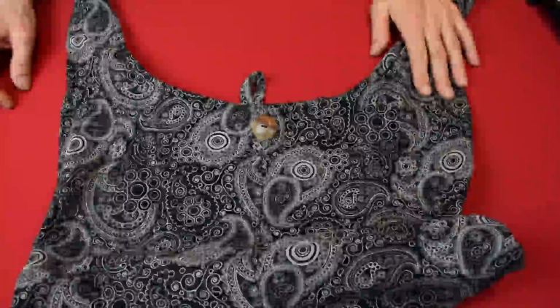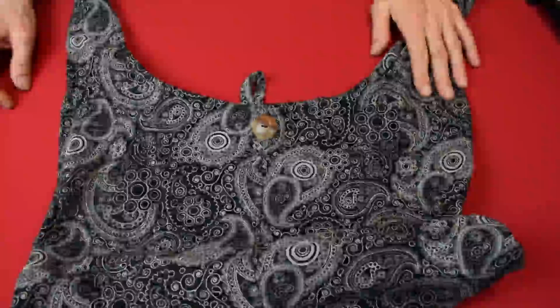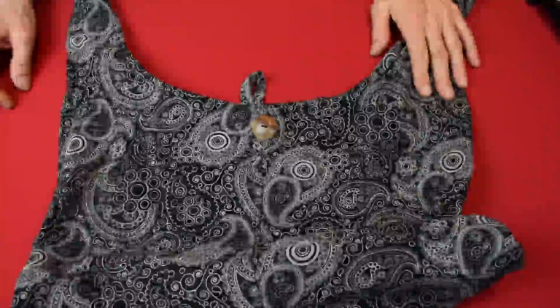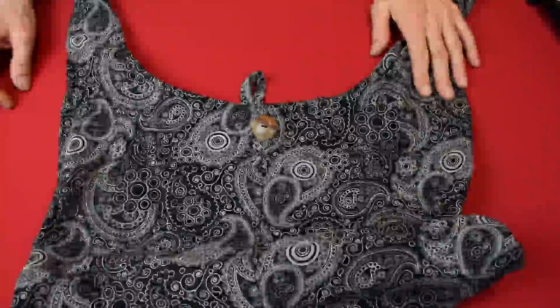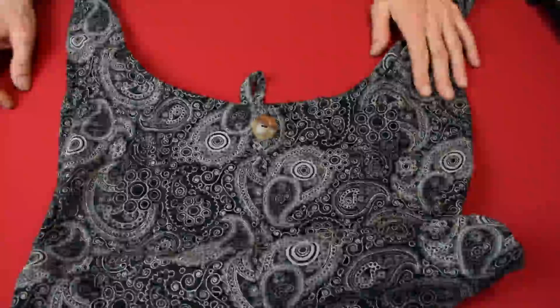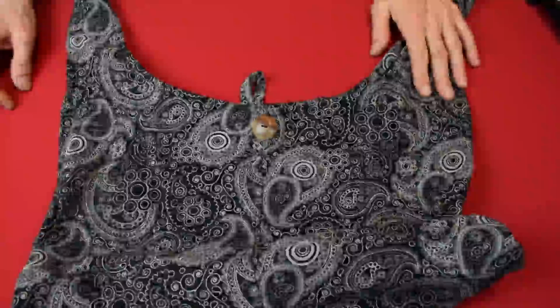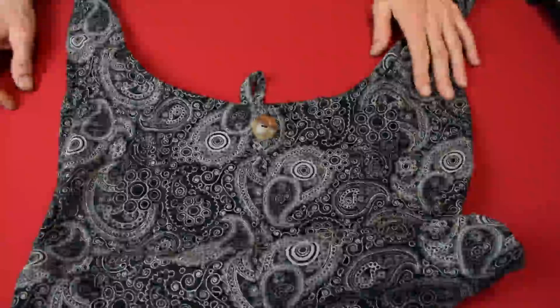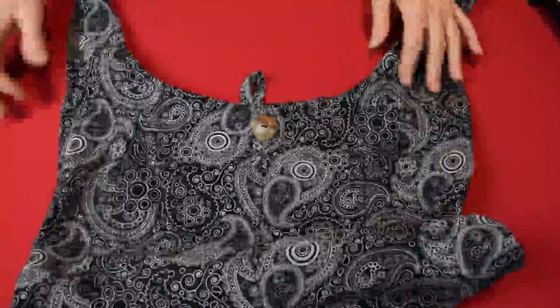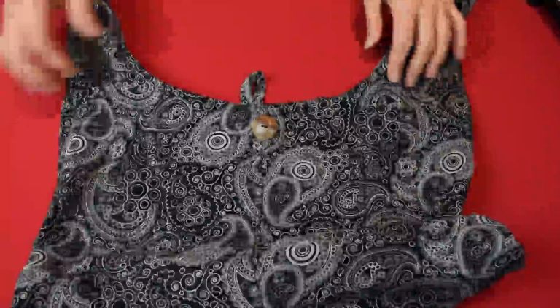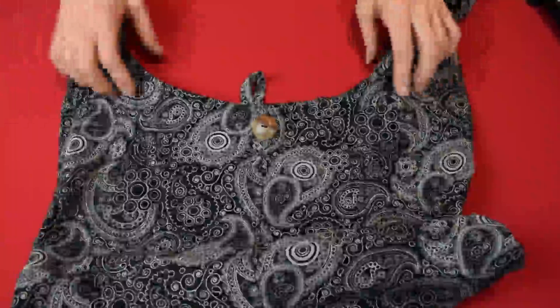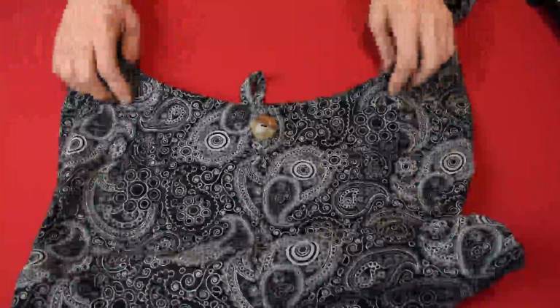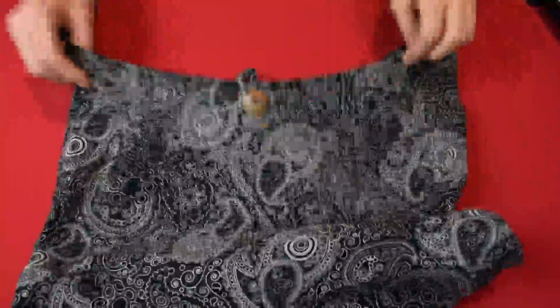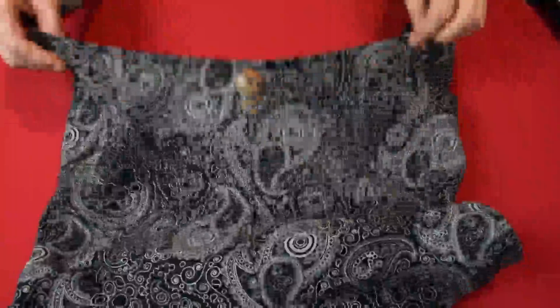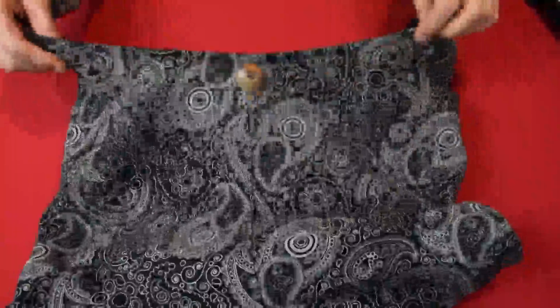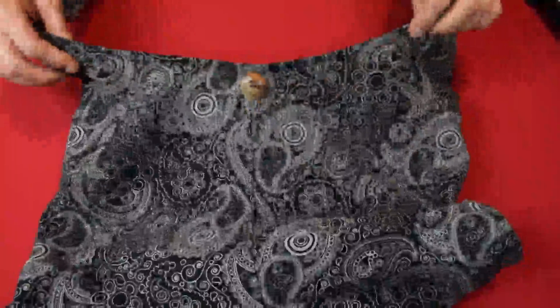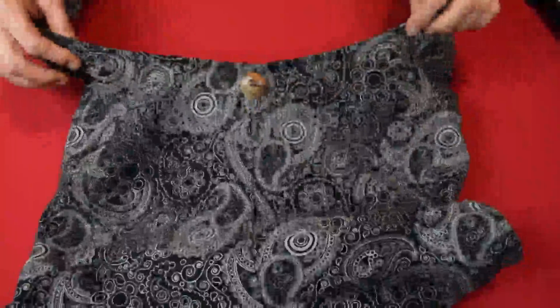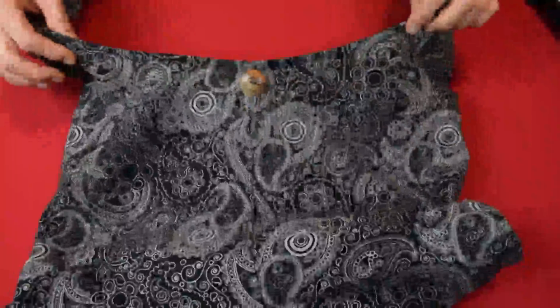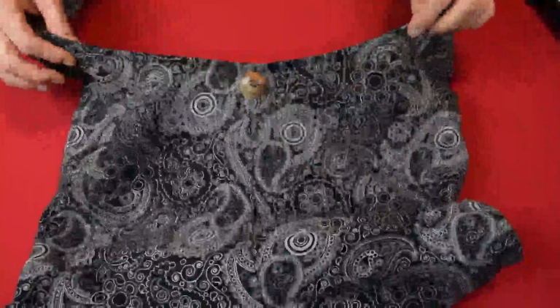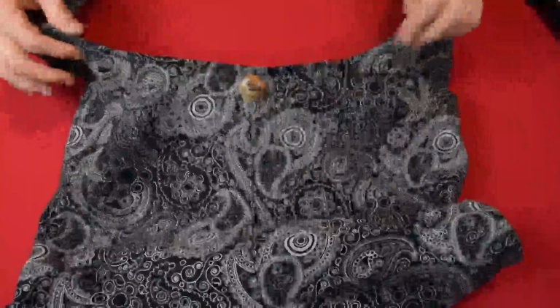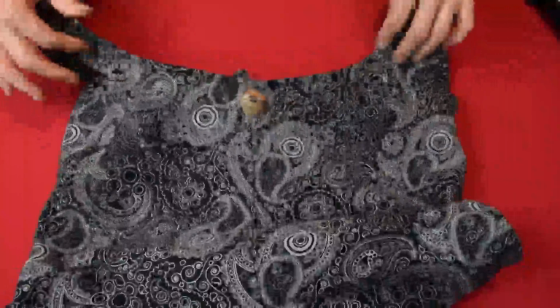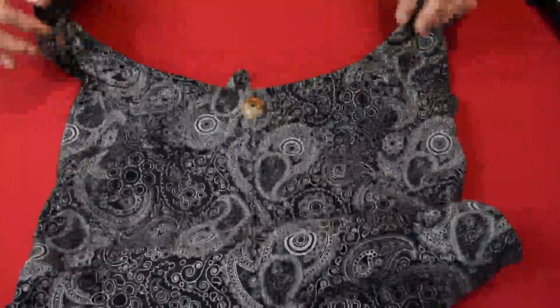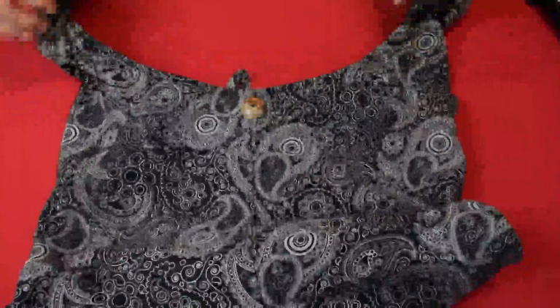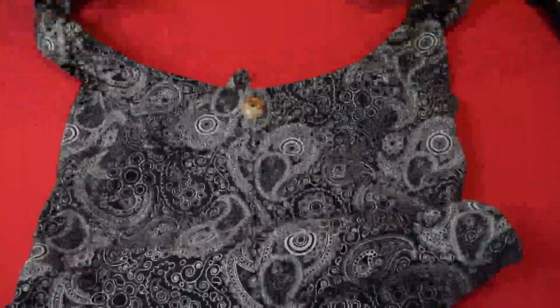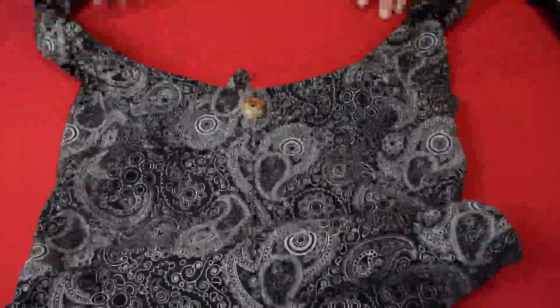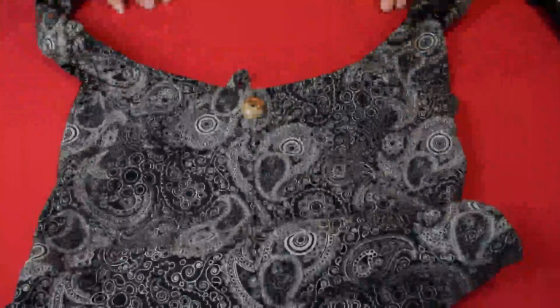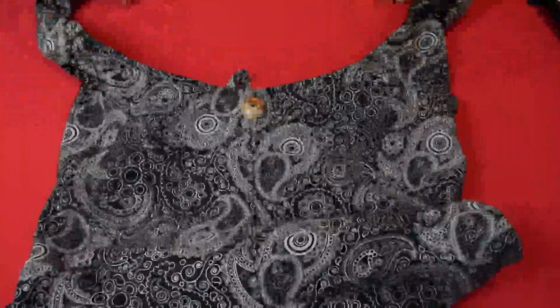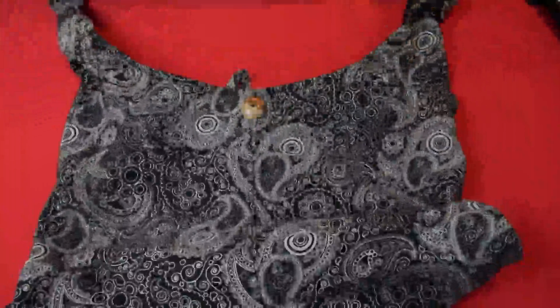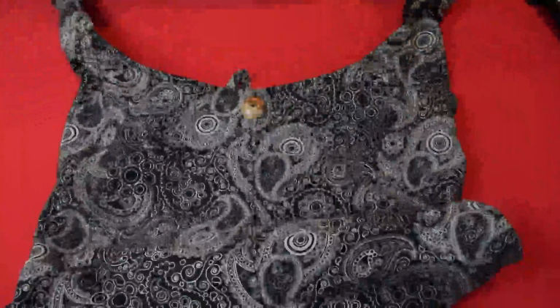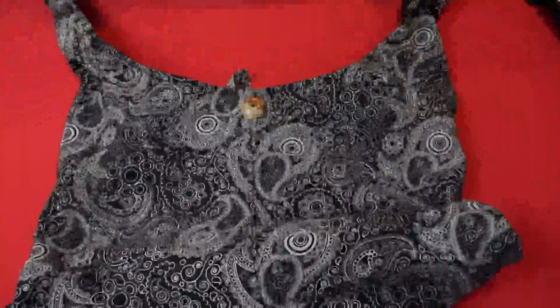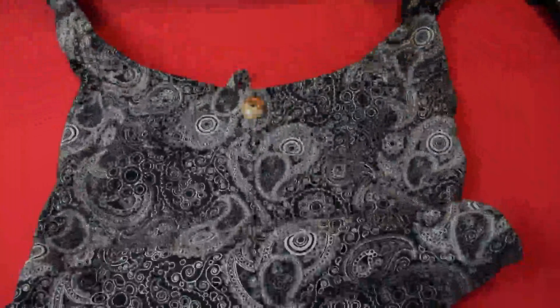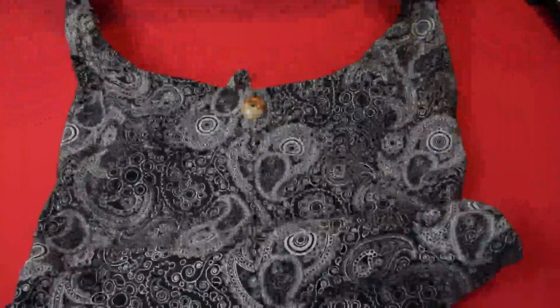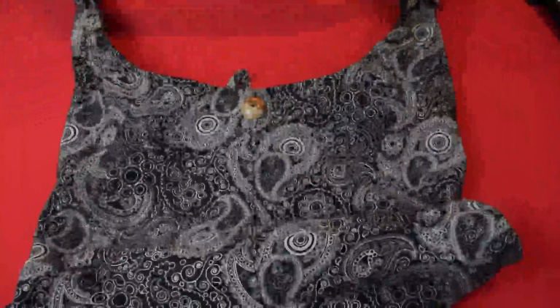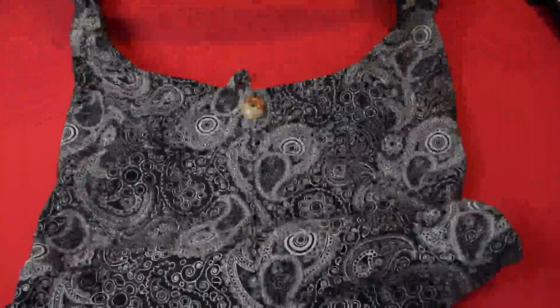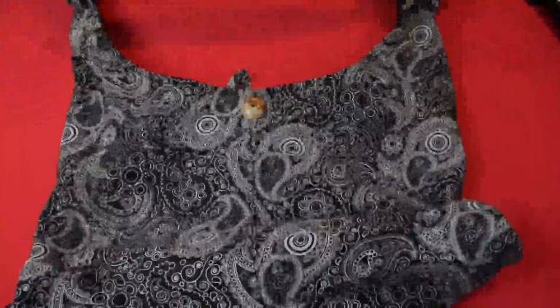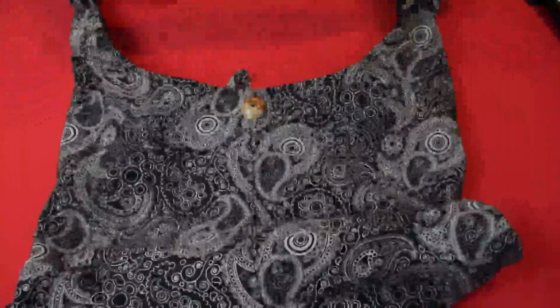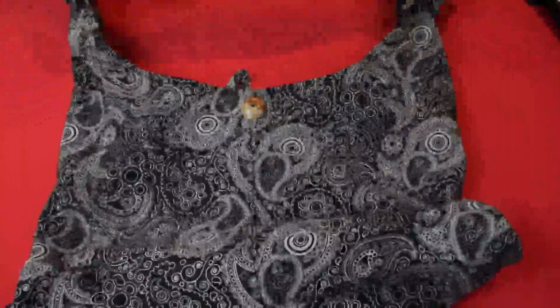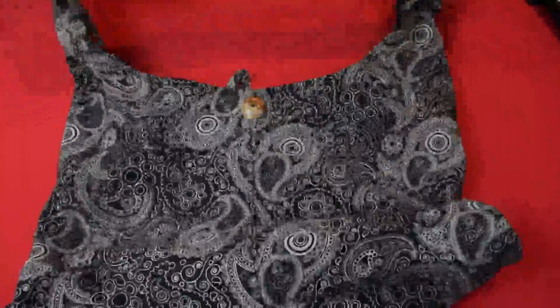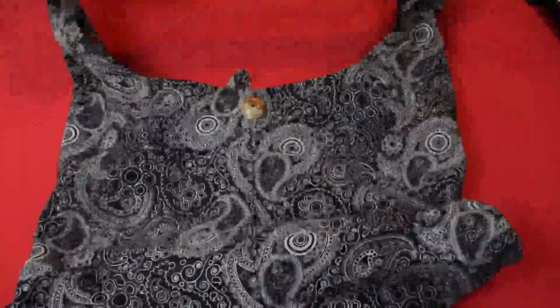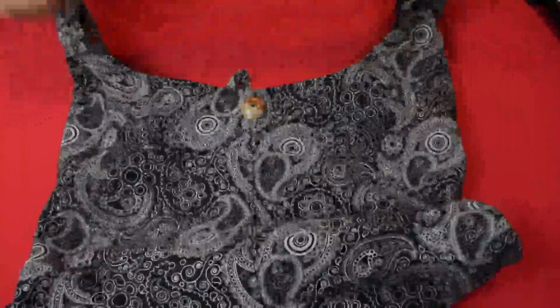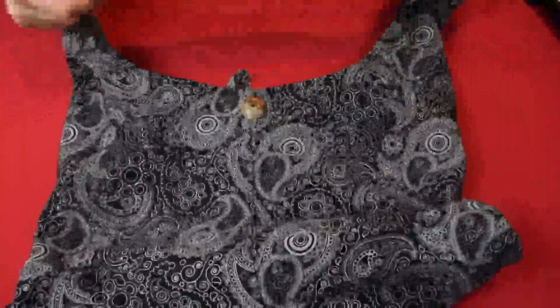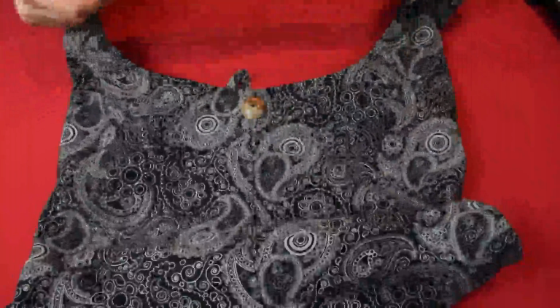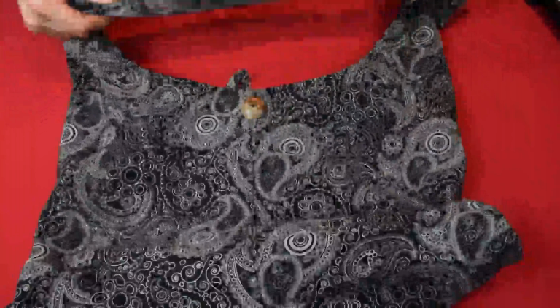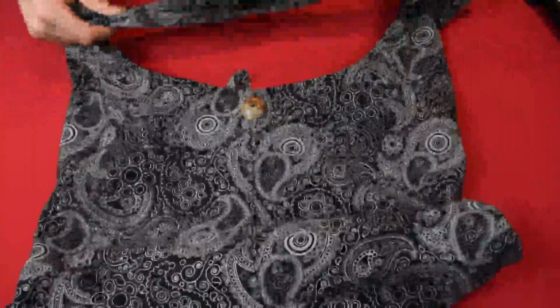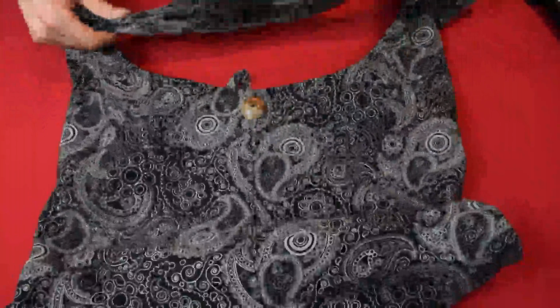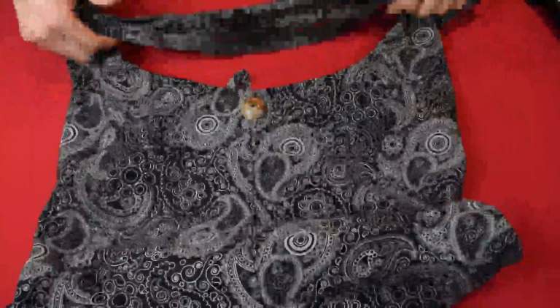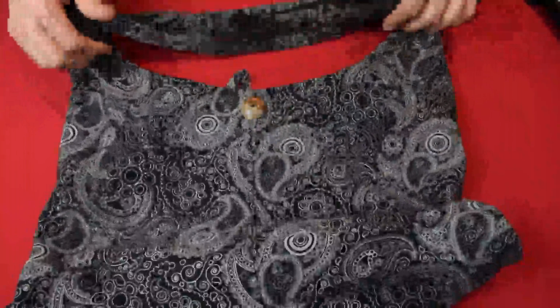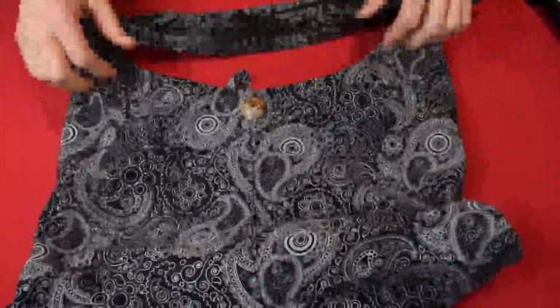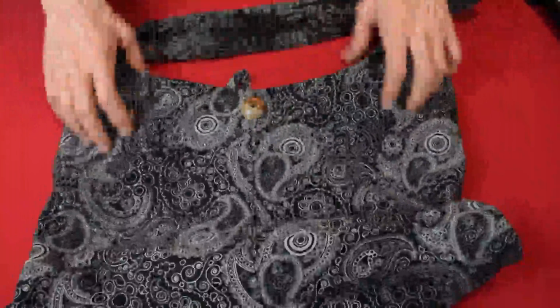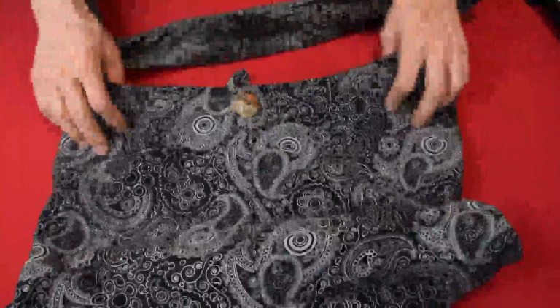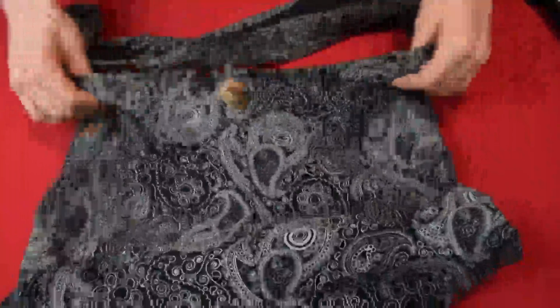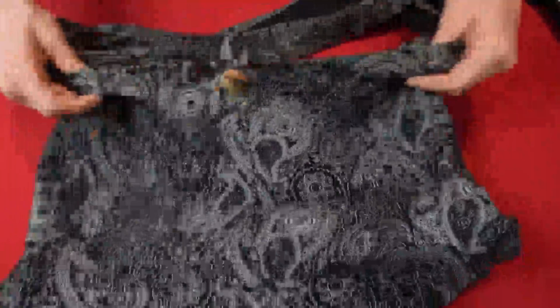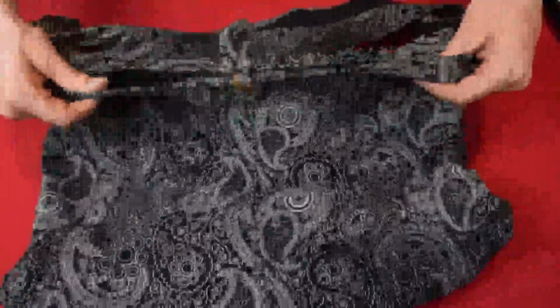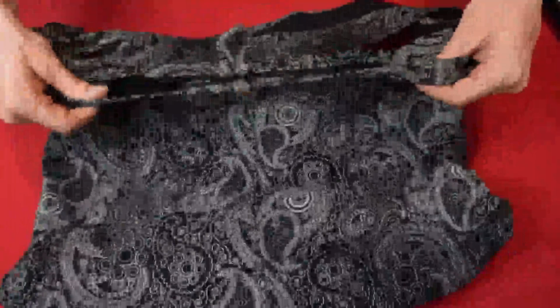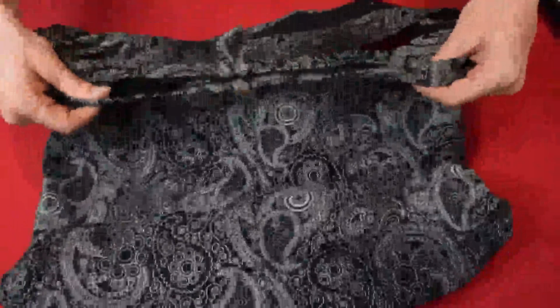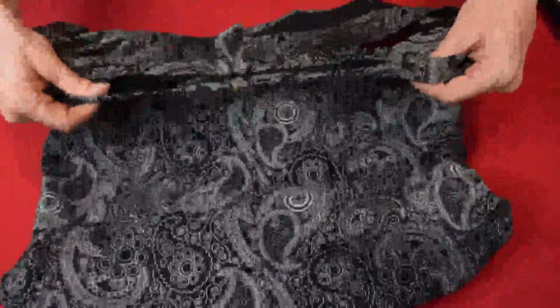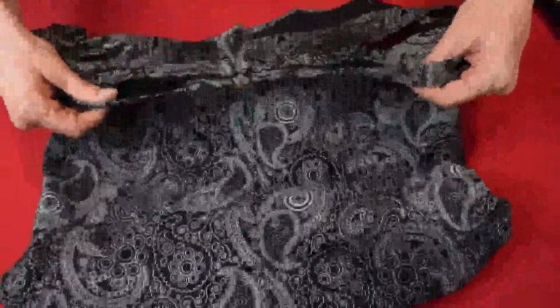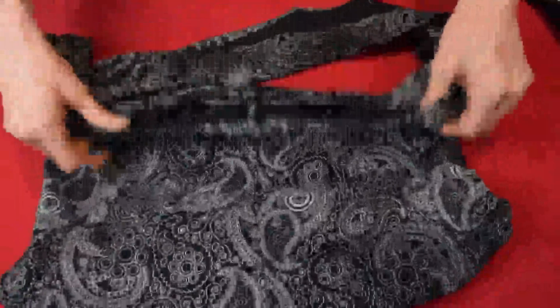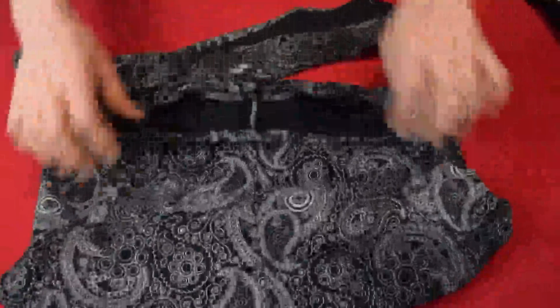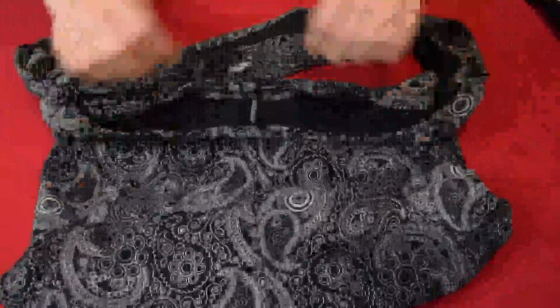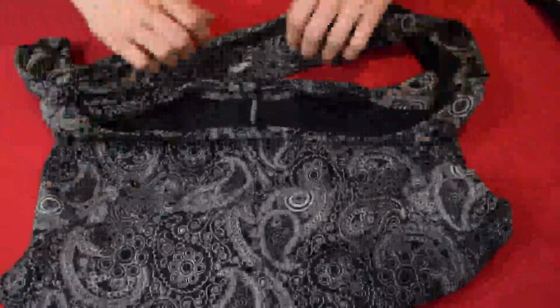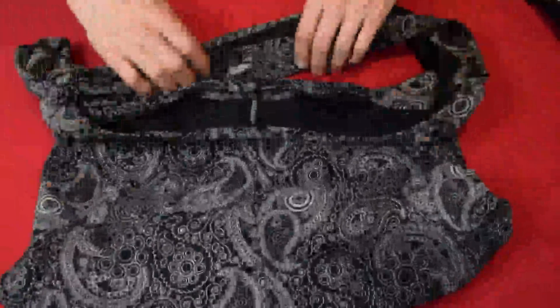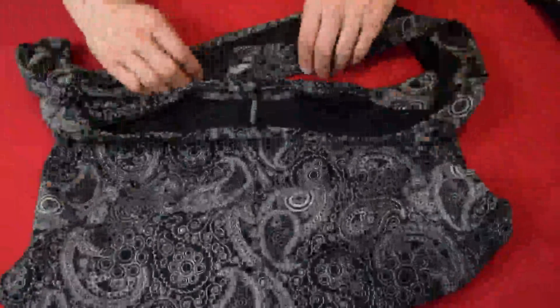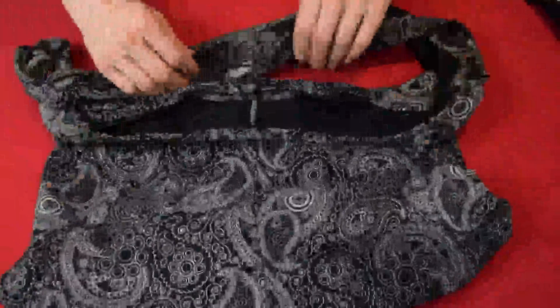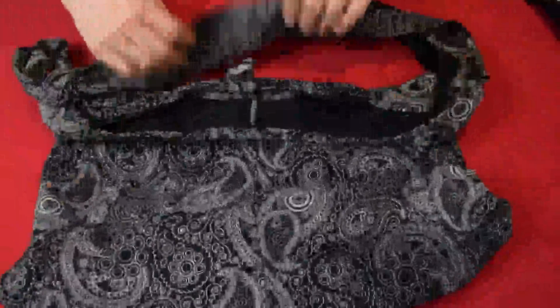Hello, this is Joanne. Here's my new hobo bag, and I just want to do a quick video to show you what this looks like up close.